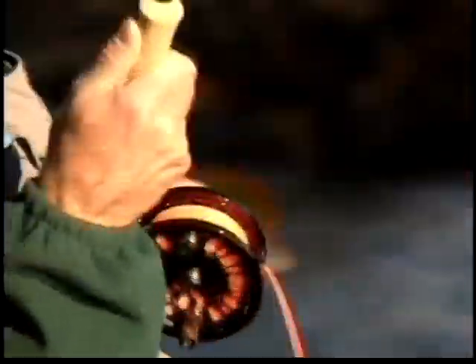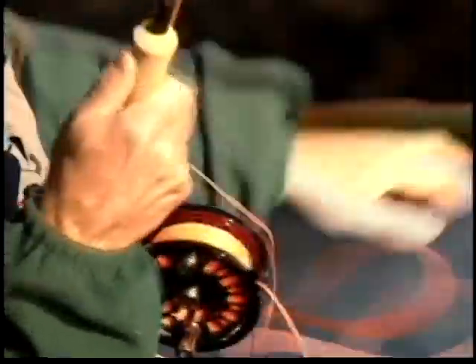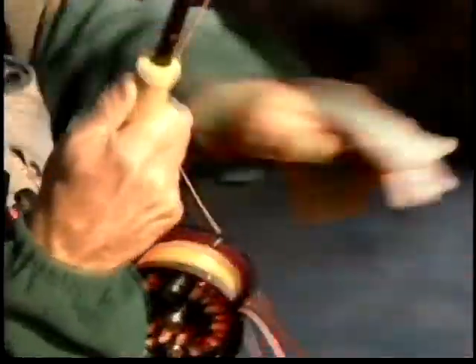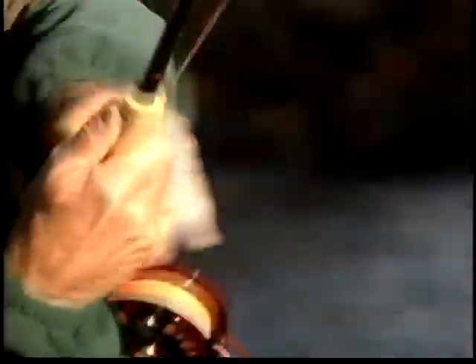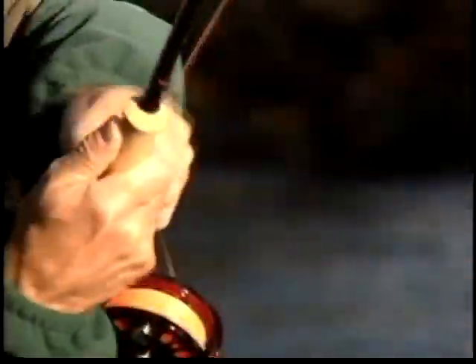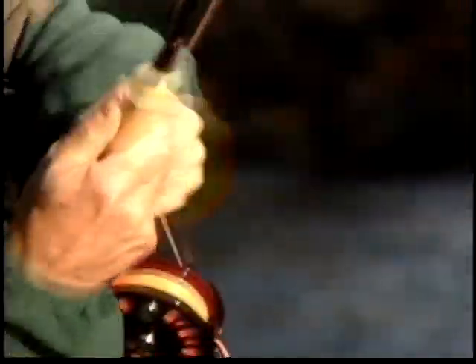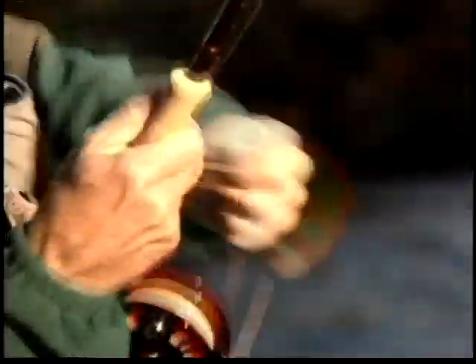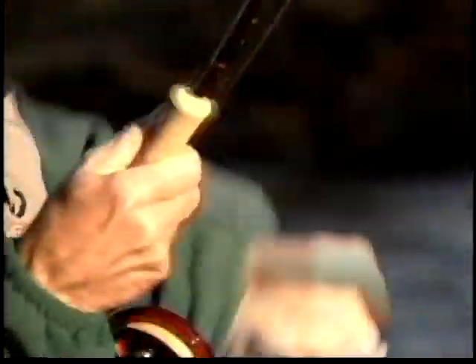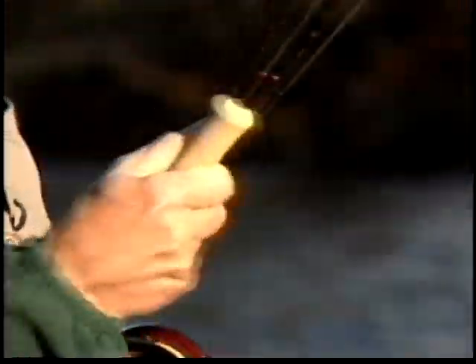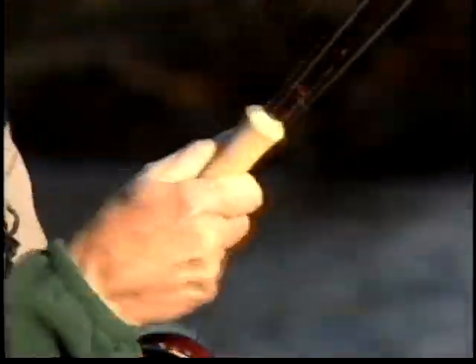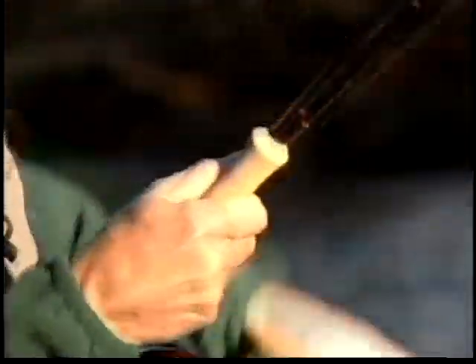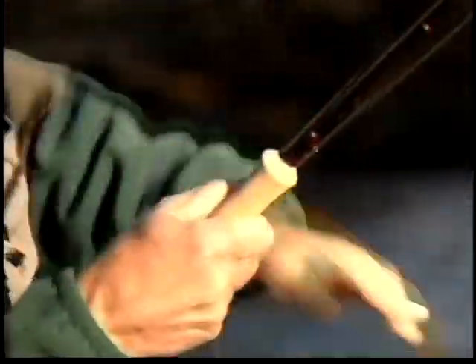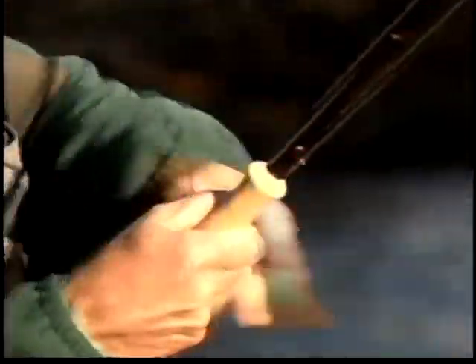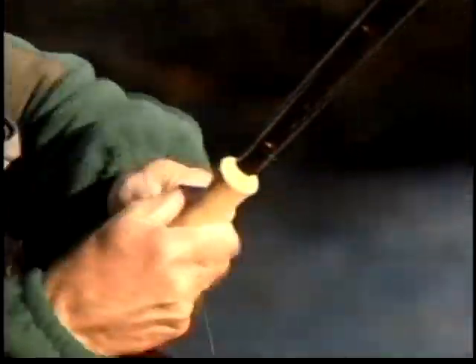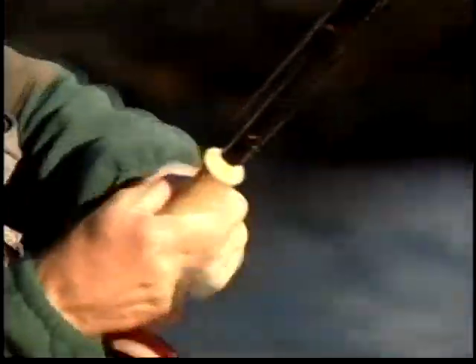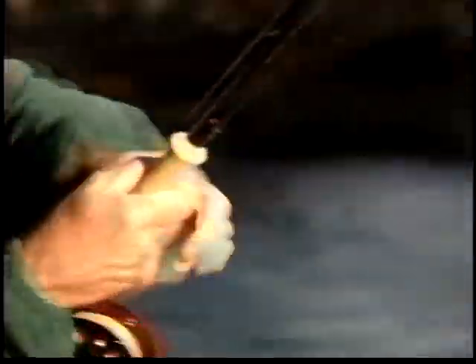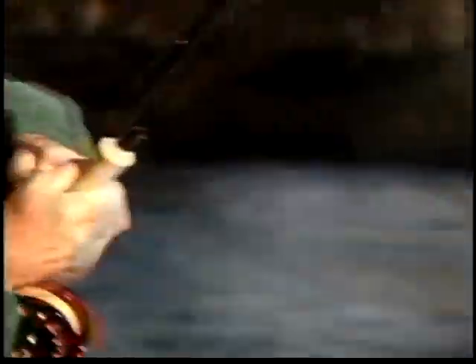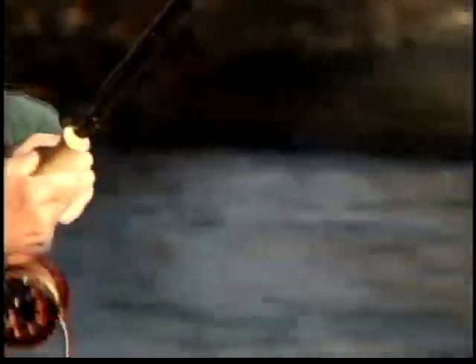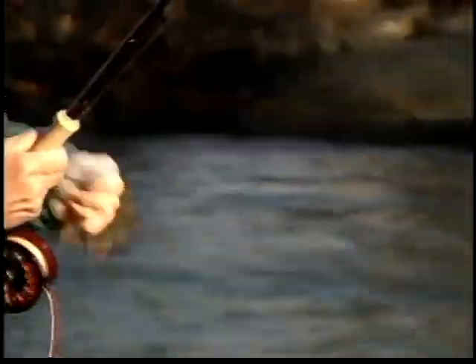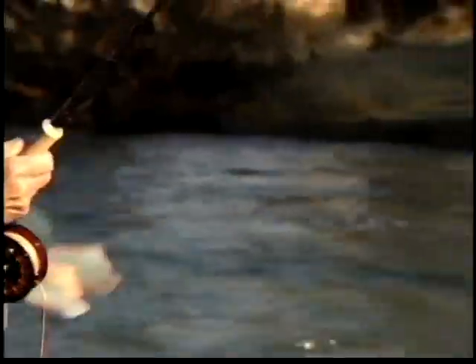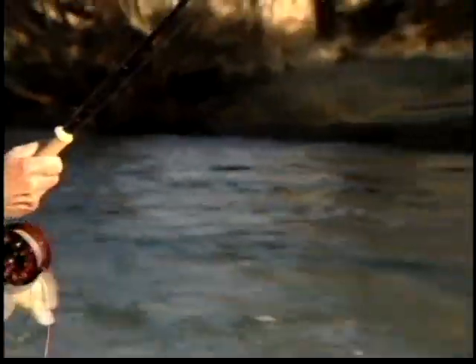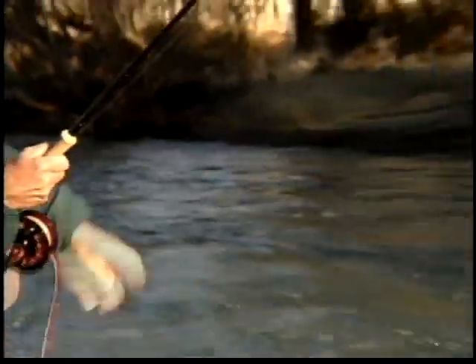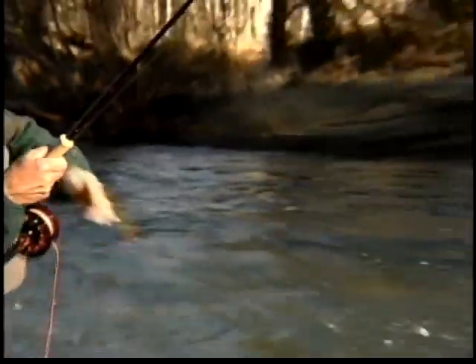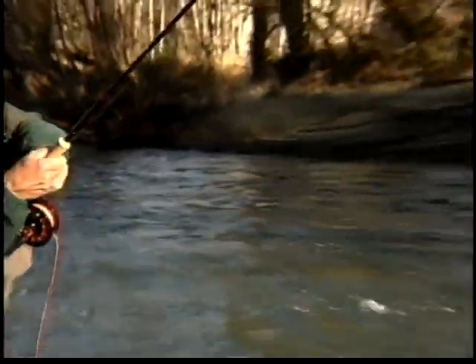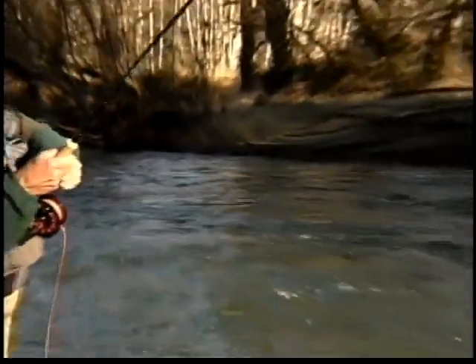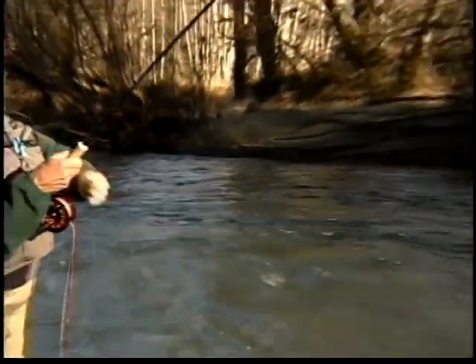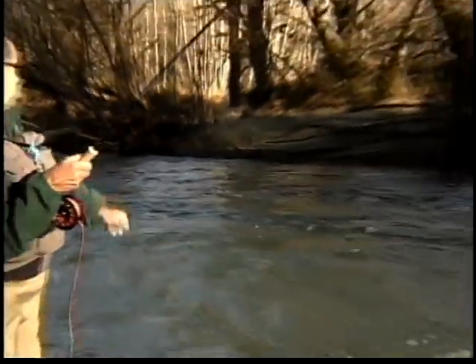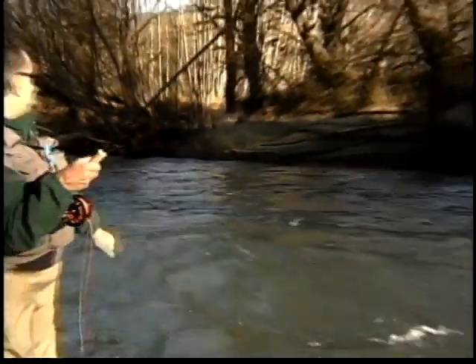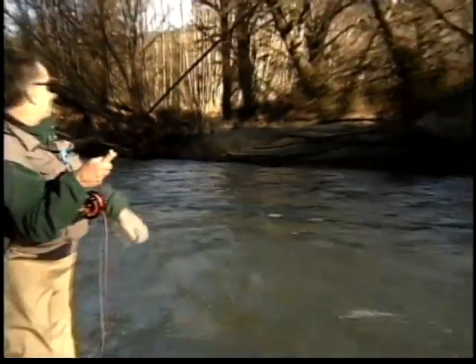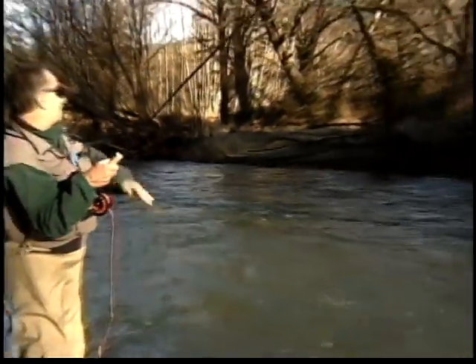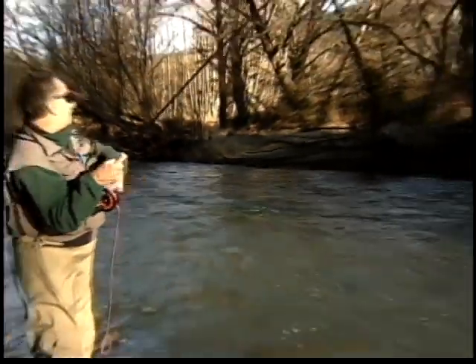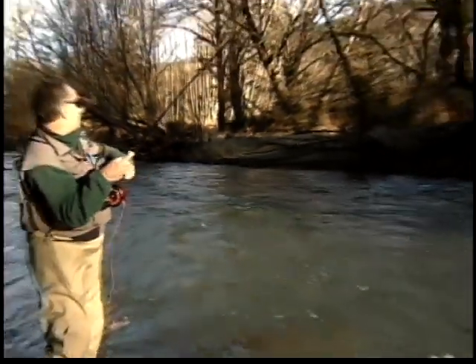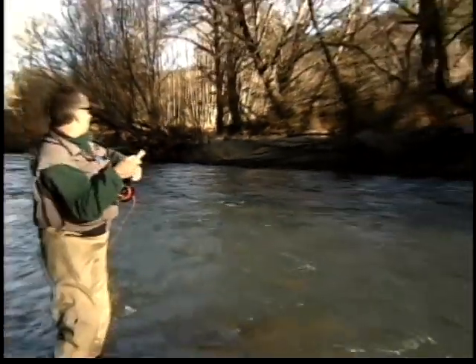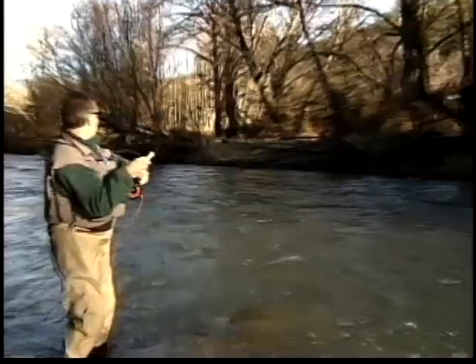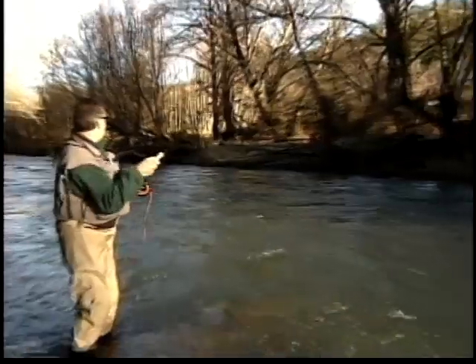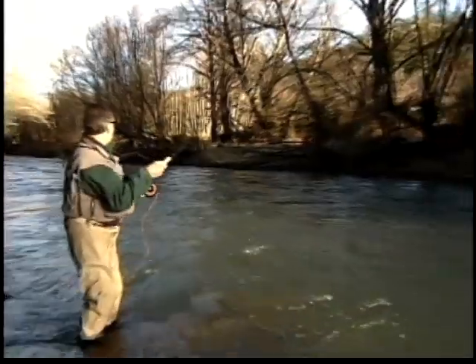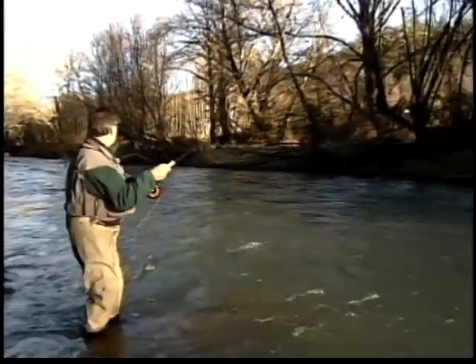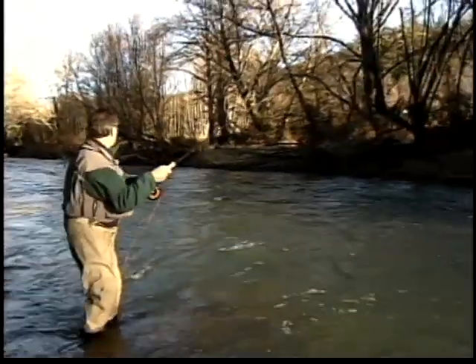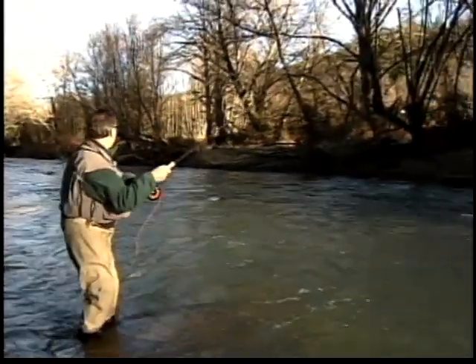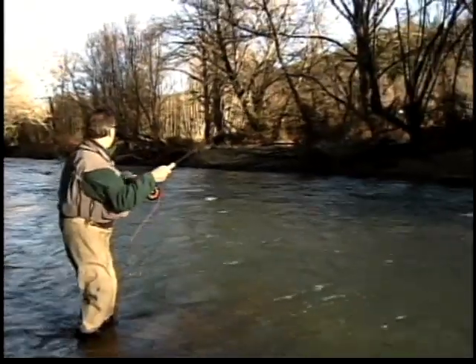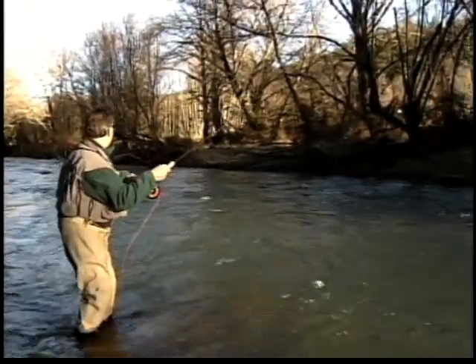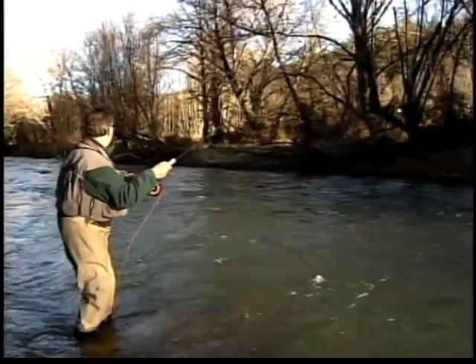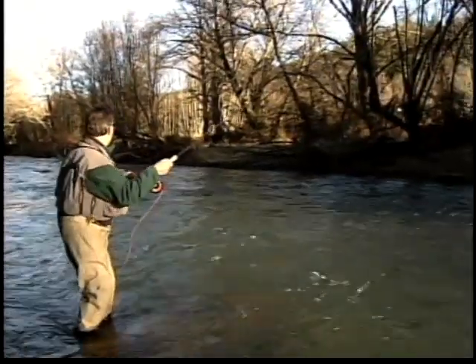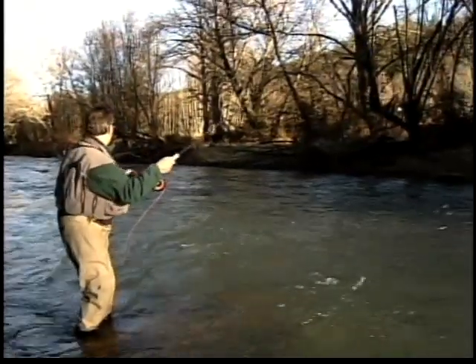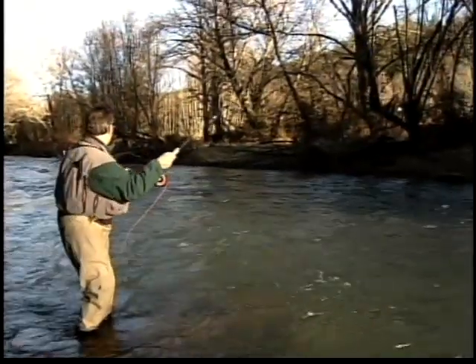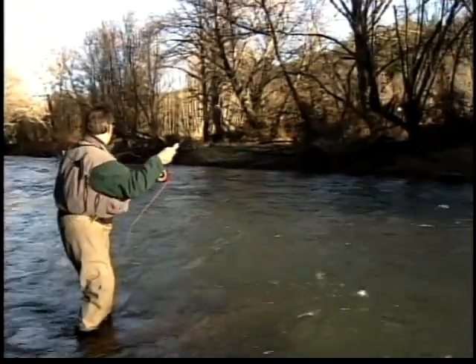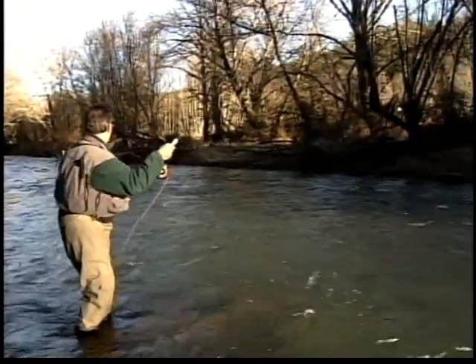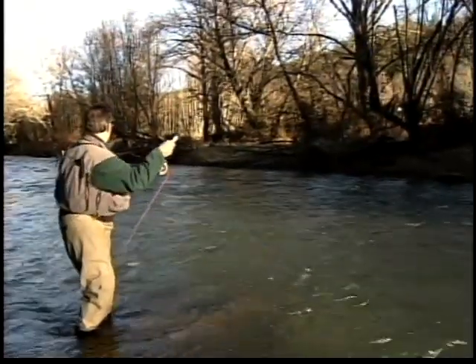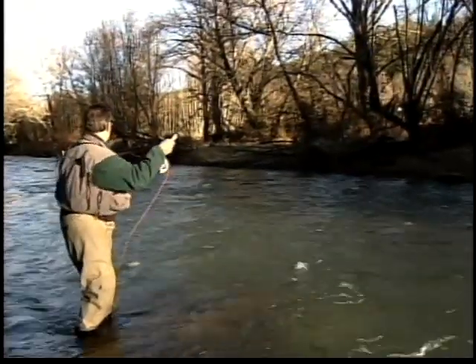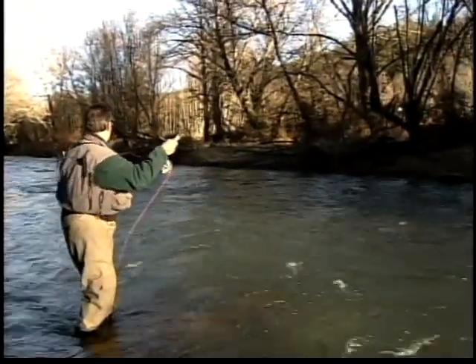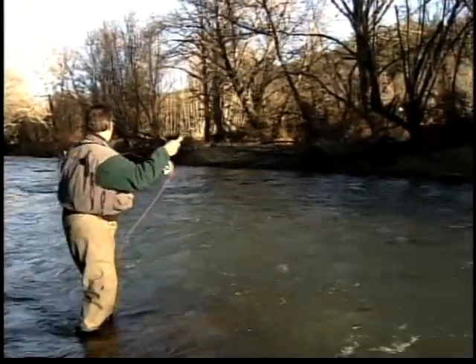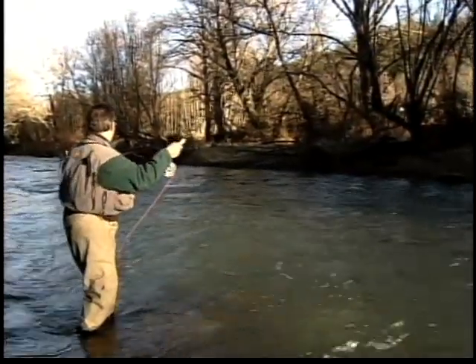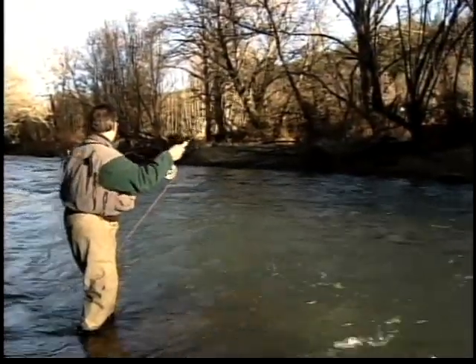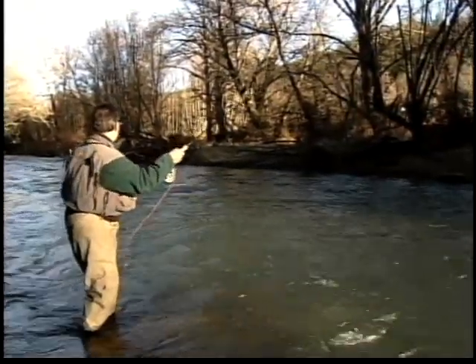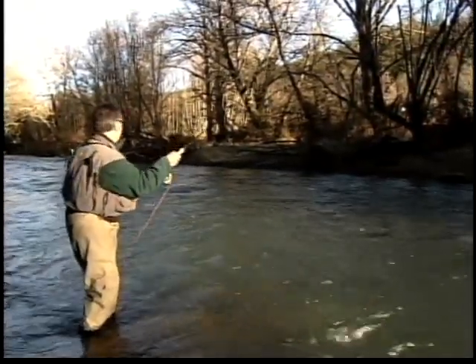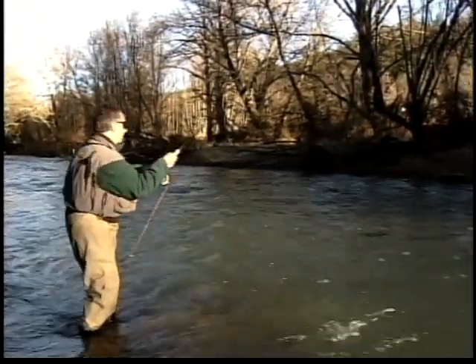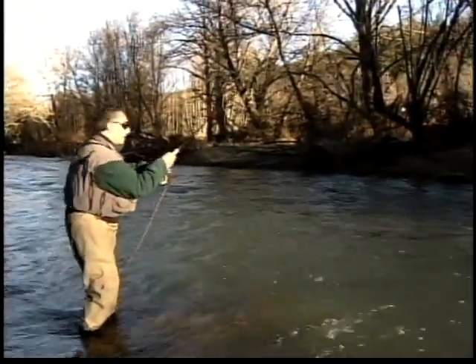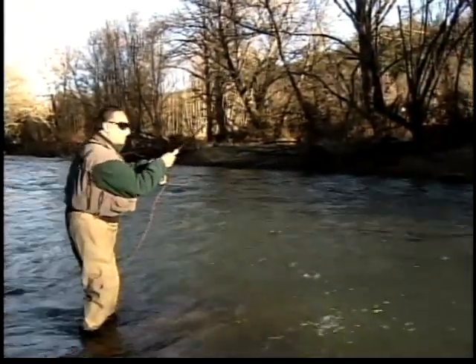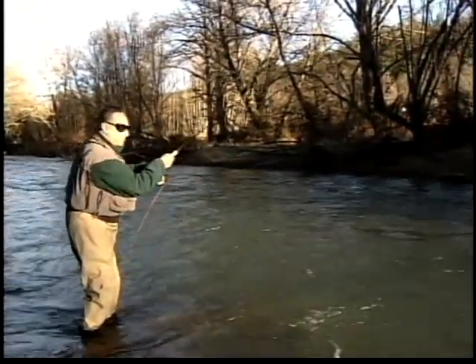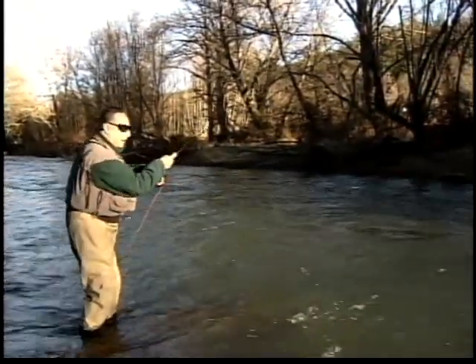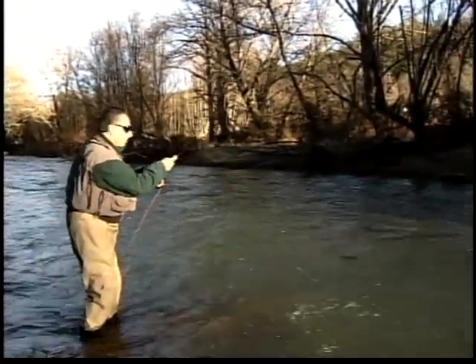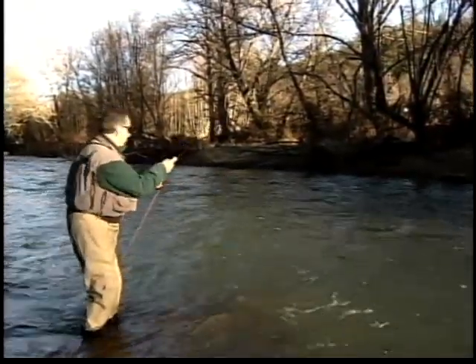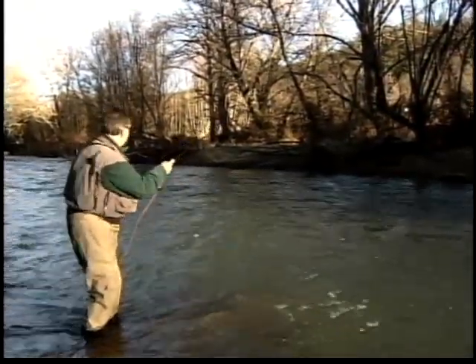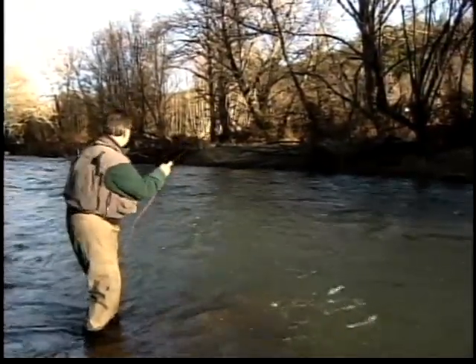There he is — fish on! Woohoo, nice bright one.